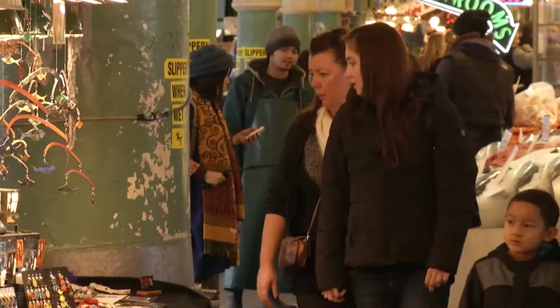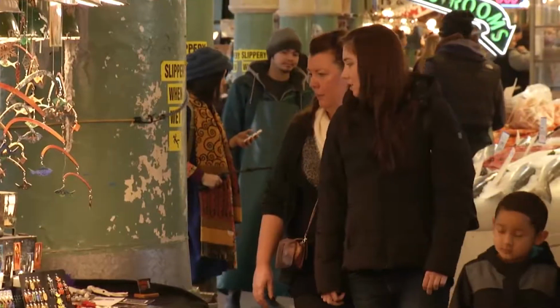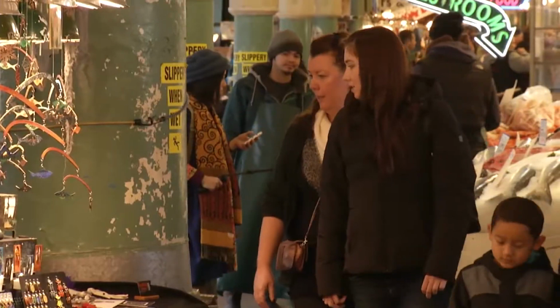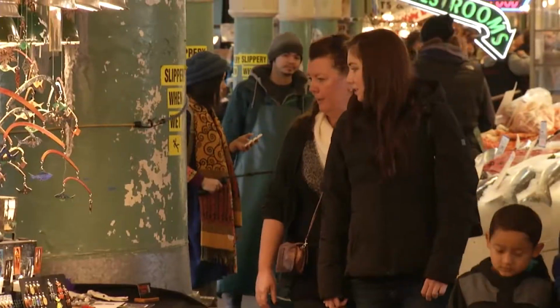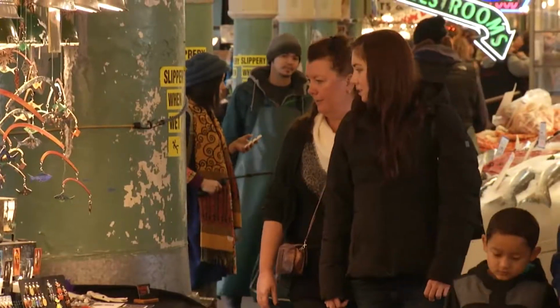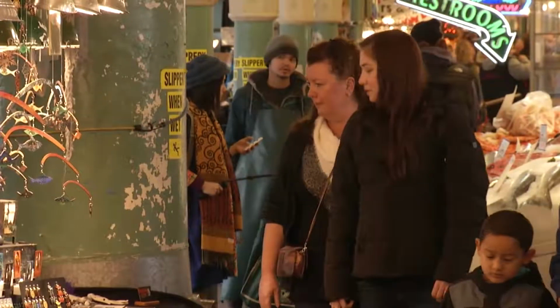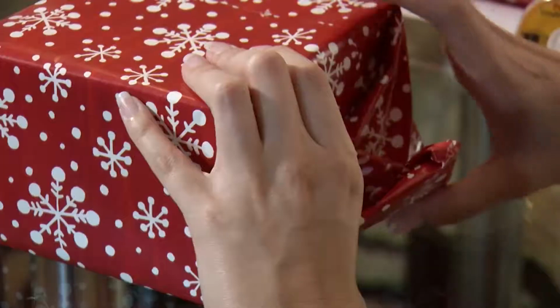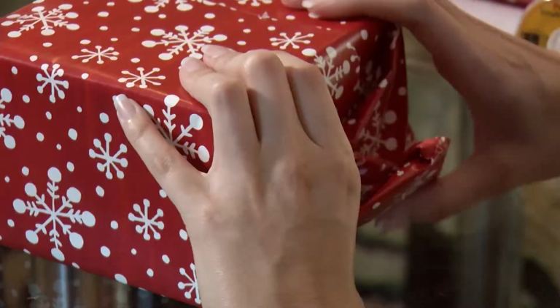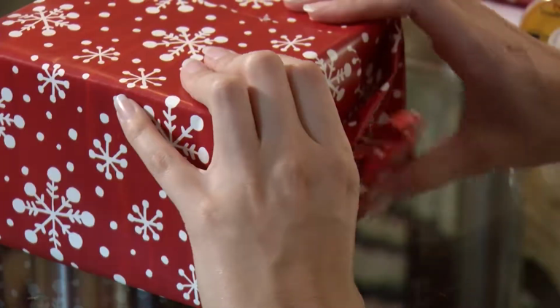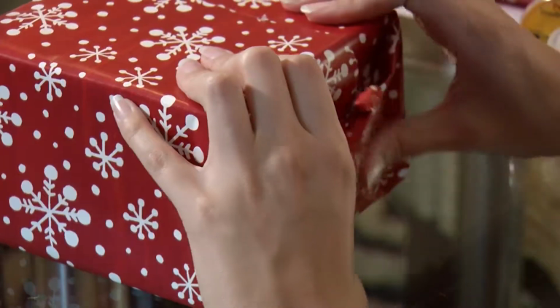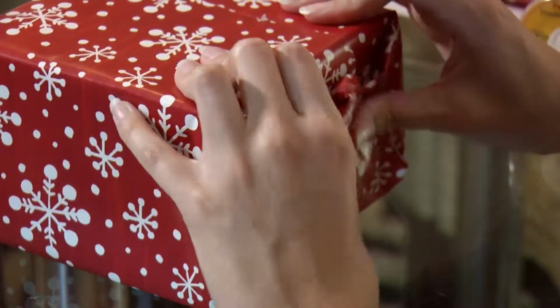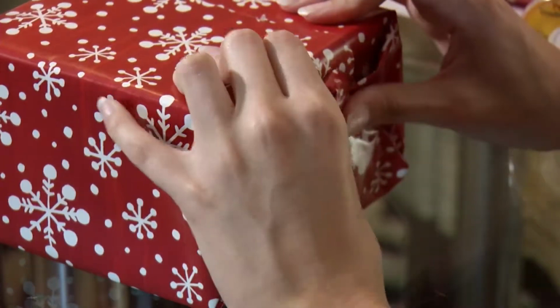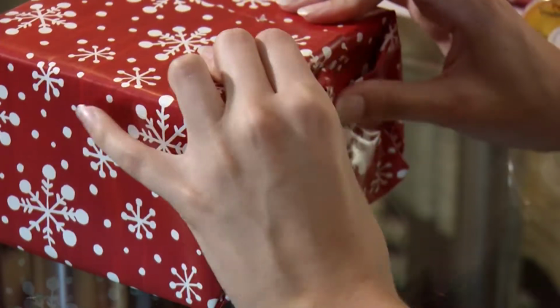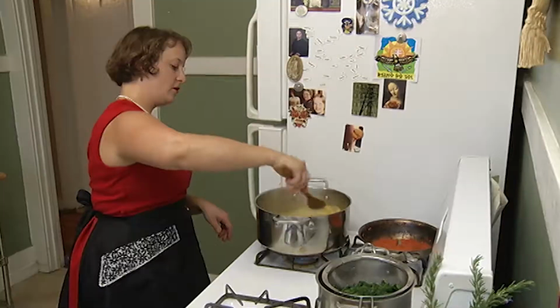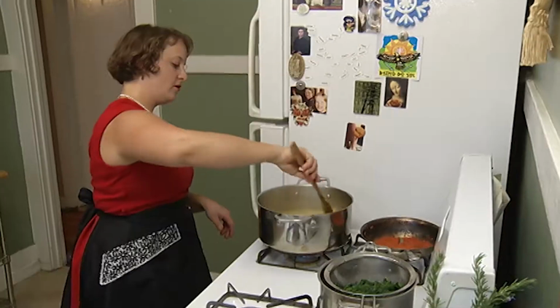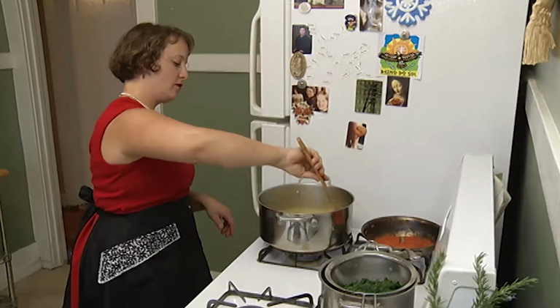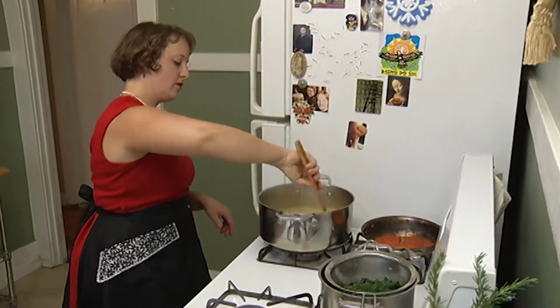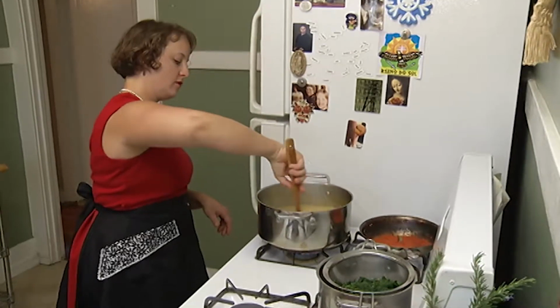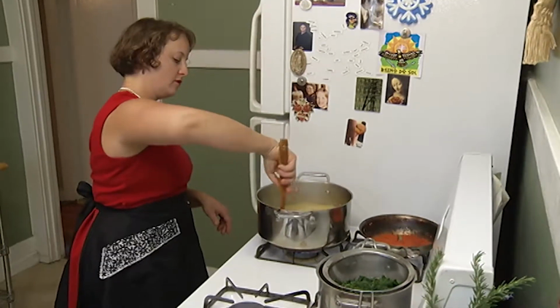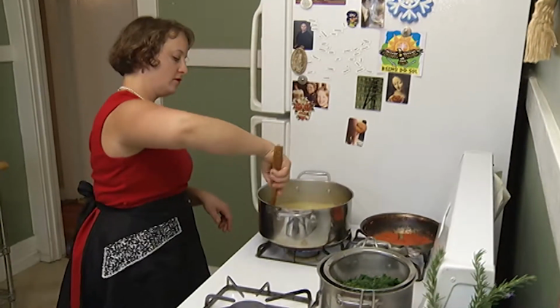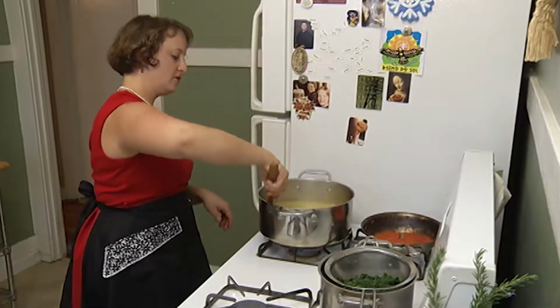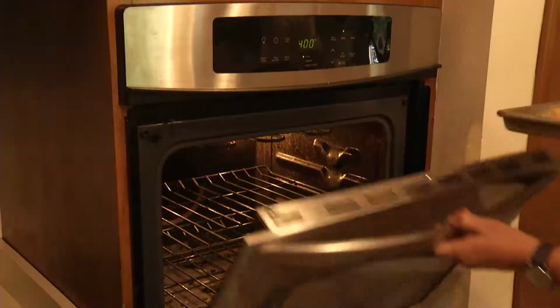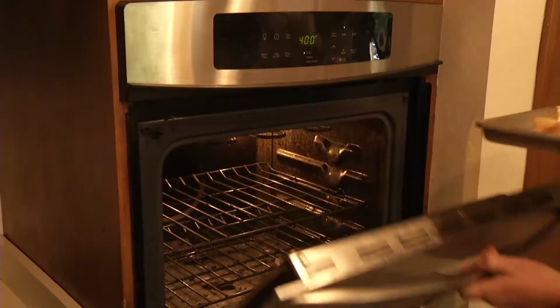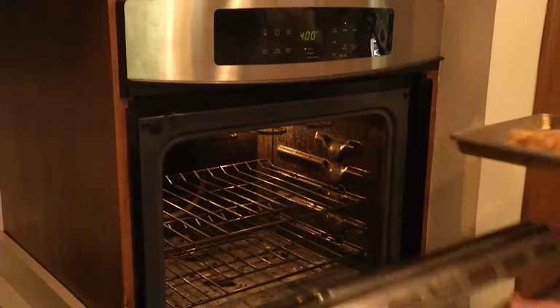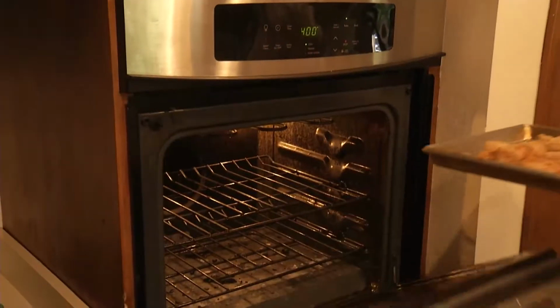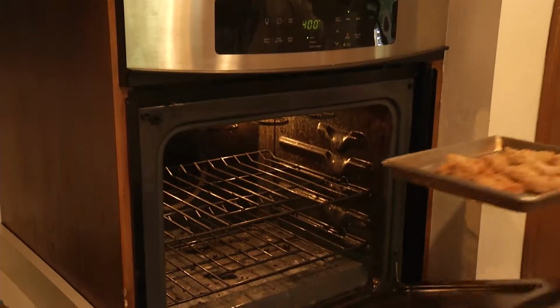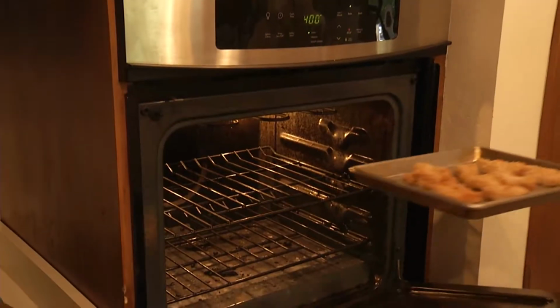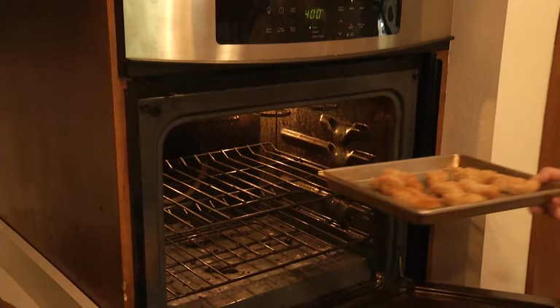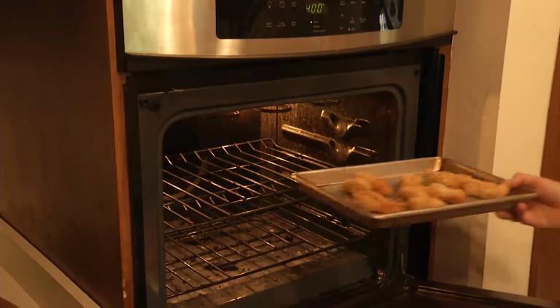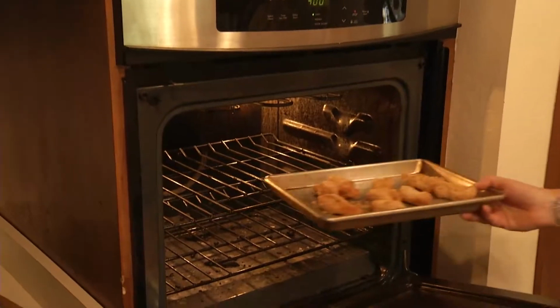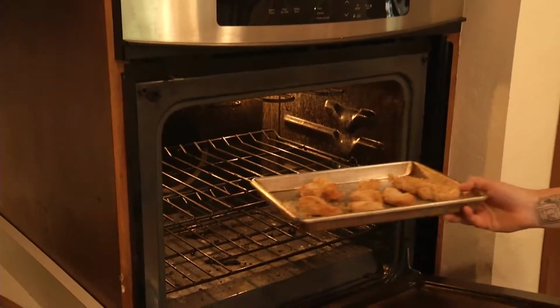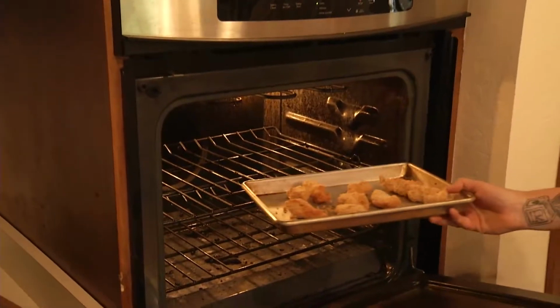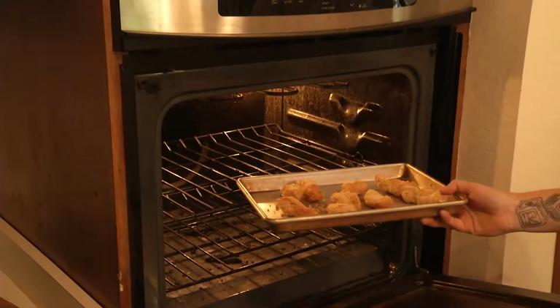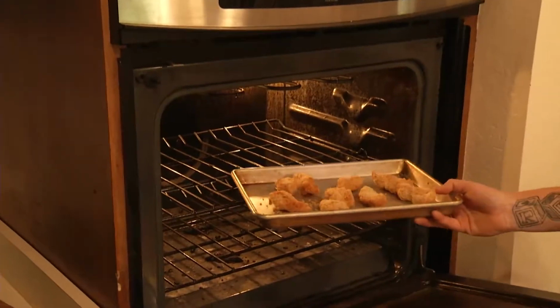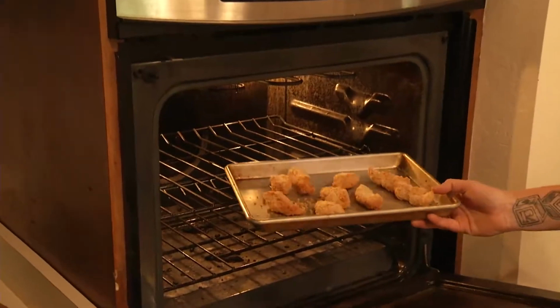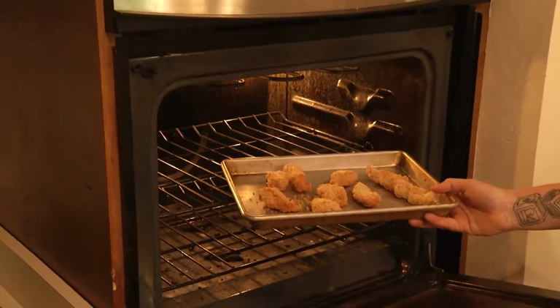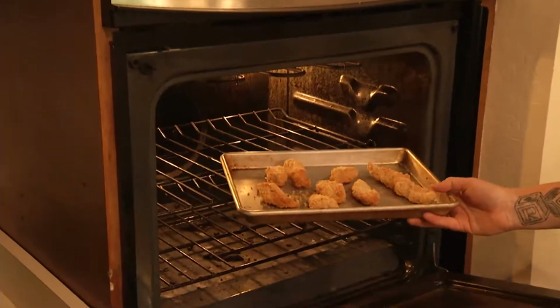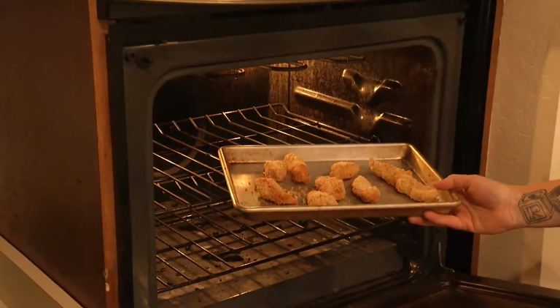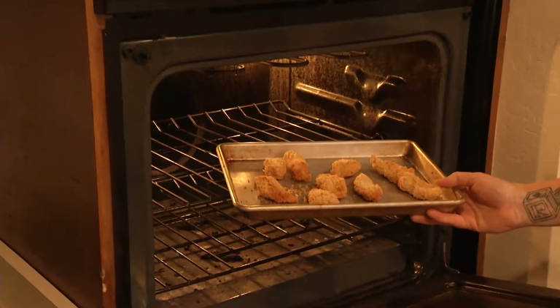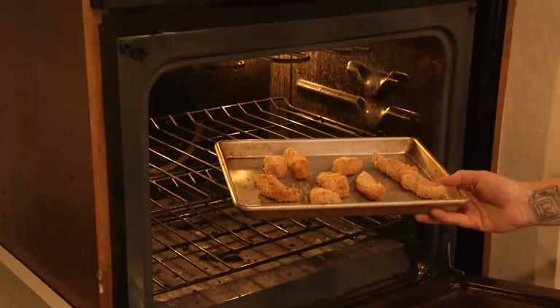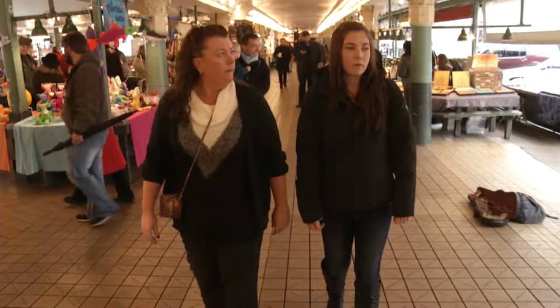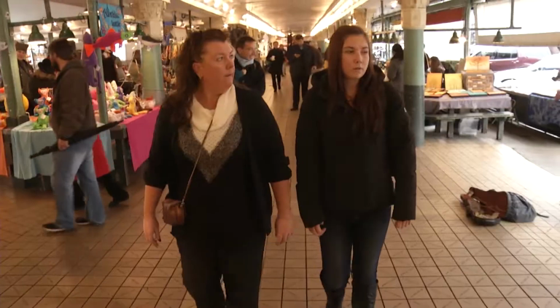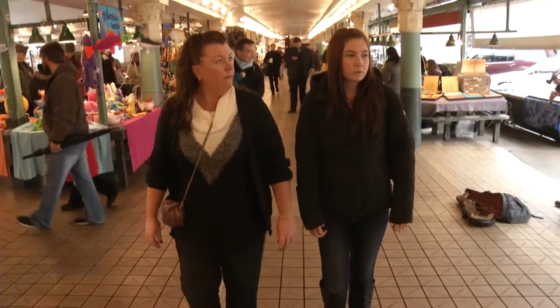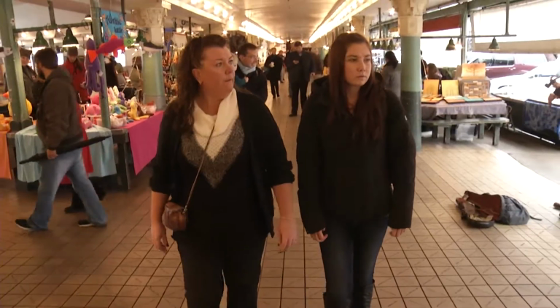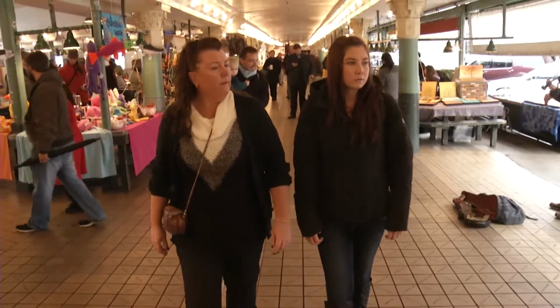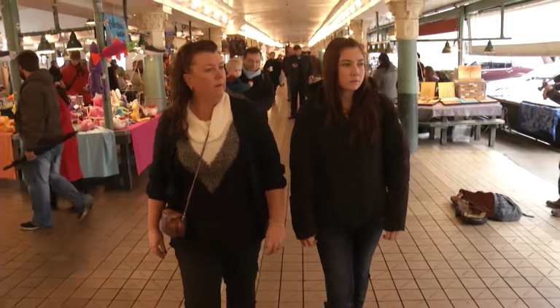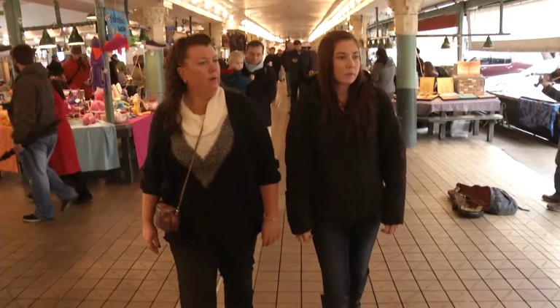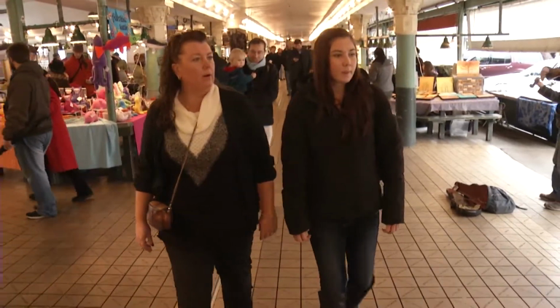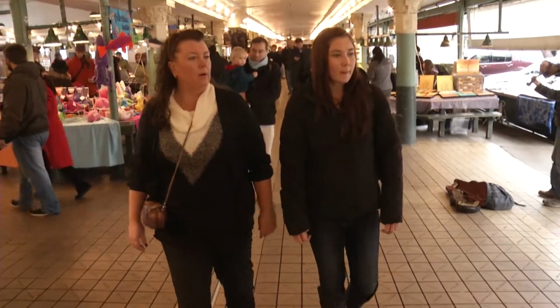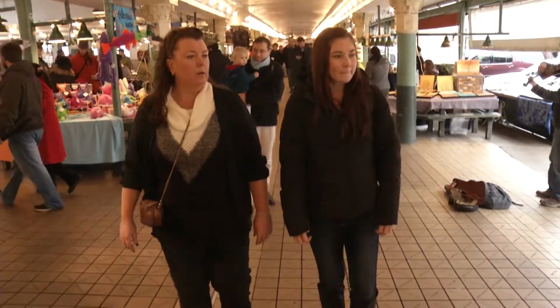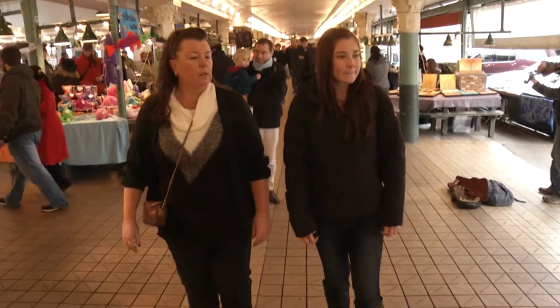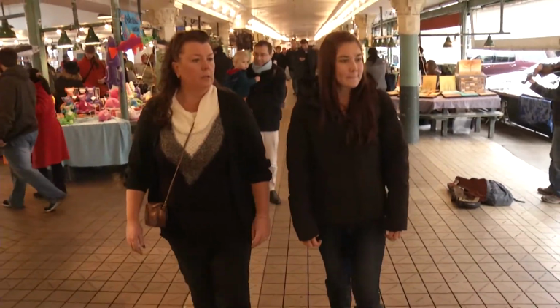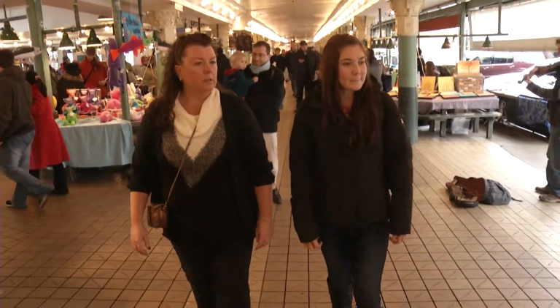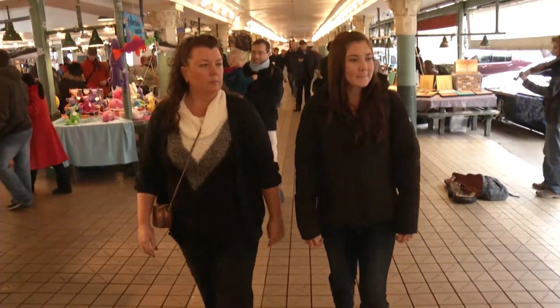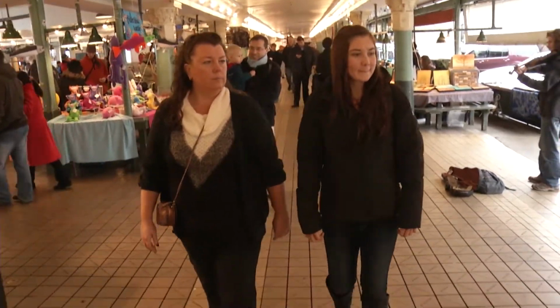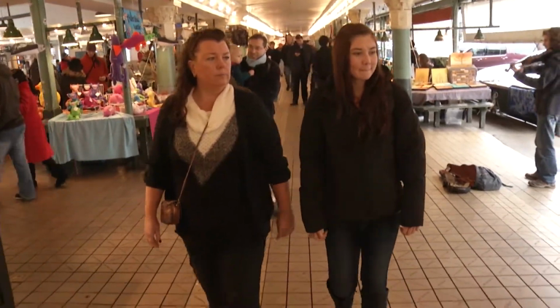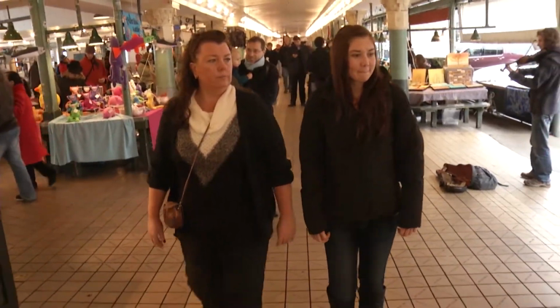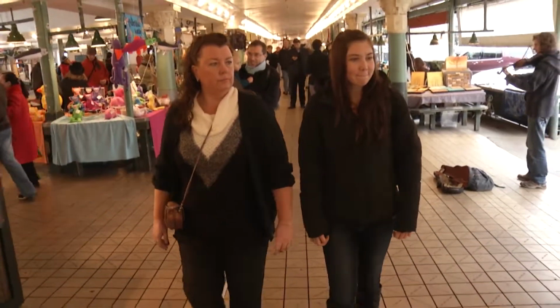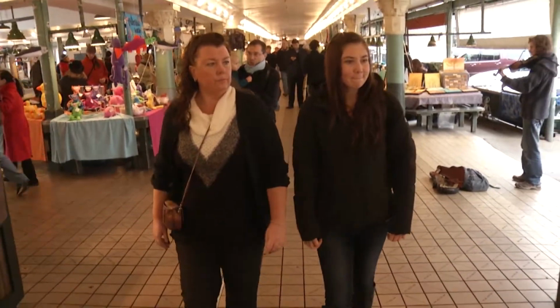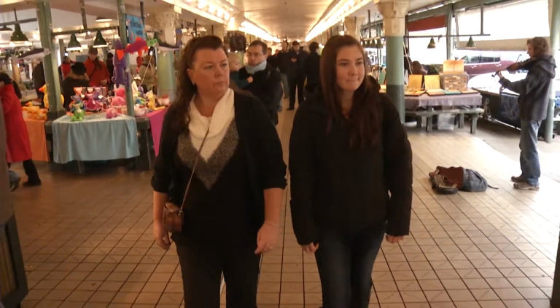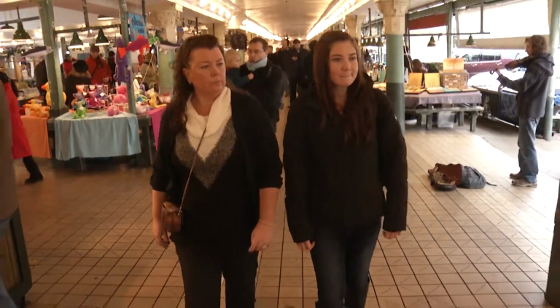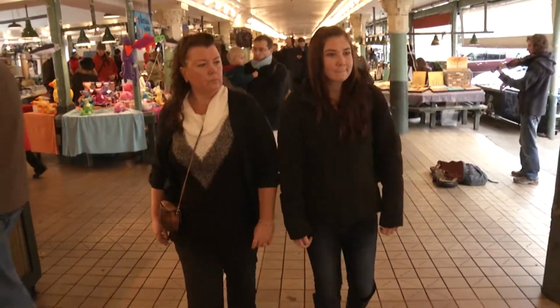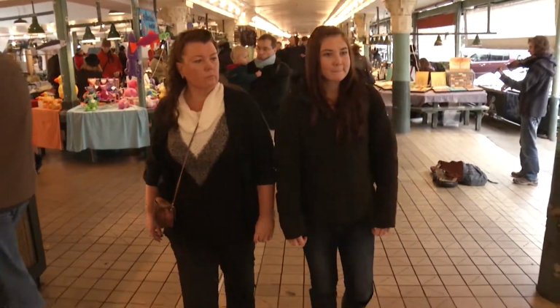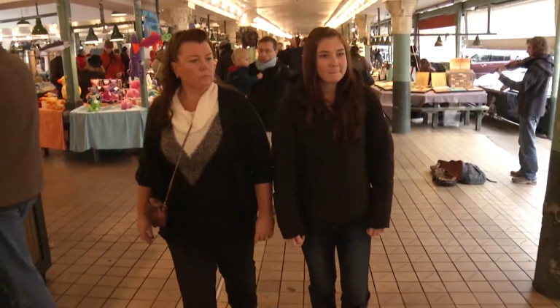Shopping, wrapping, prepping. Holidays can be stressful, but we have hacks to make Christmas a breeze.